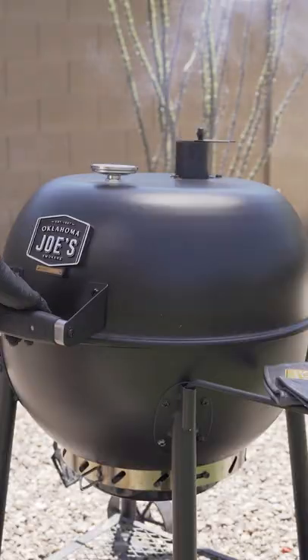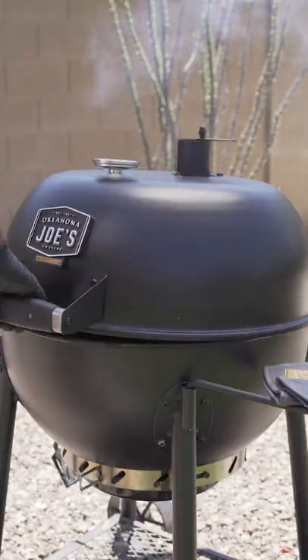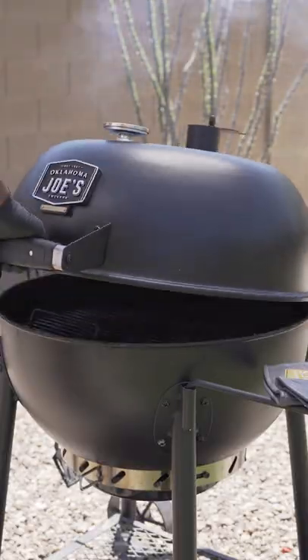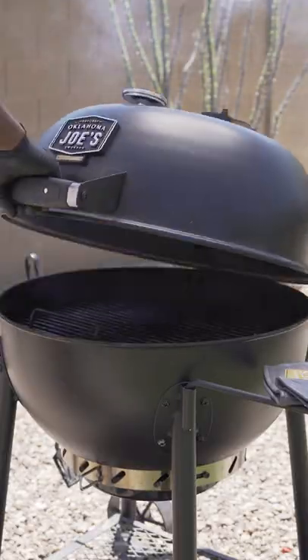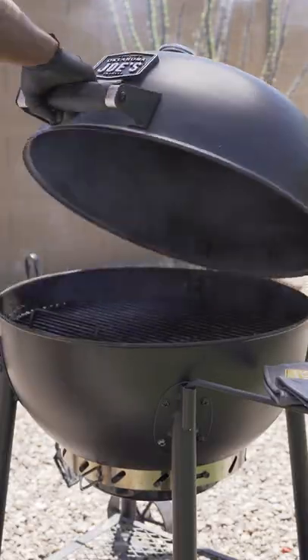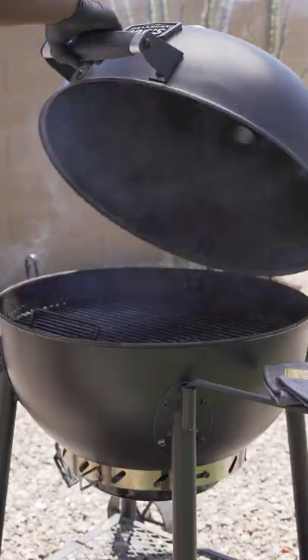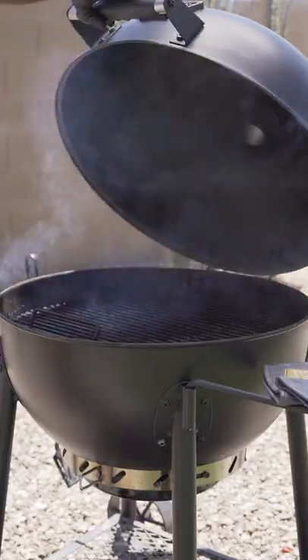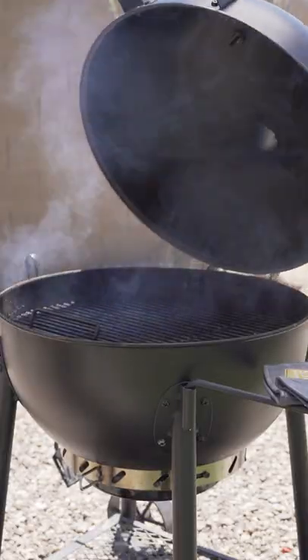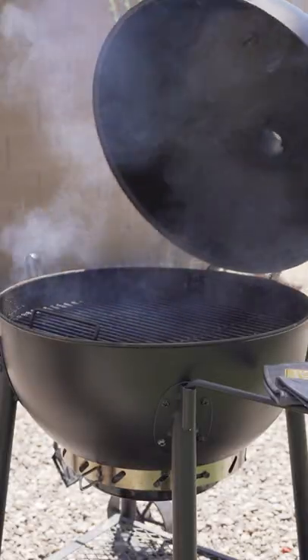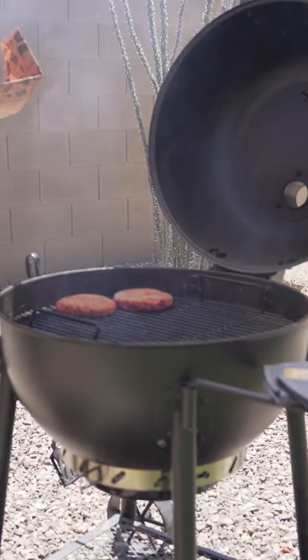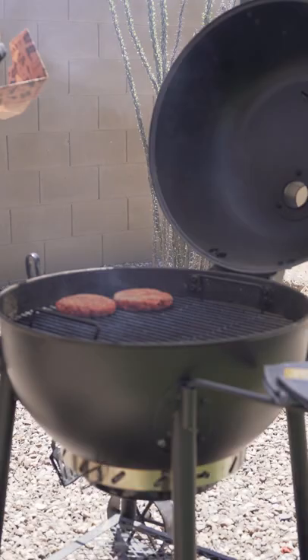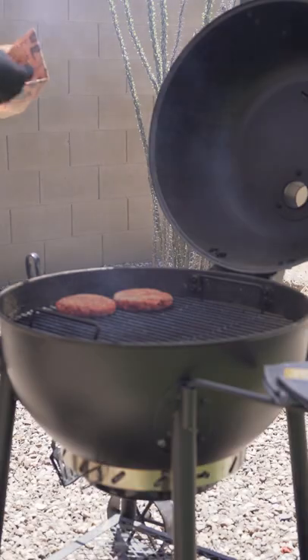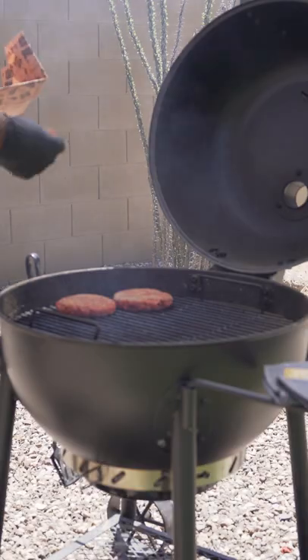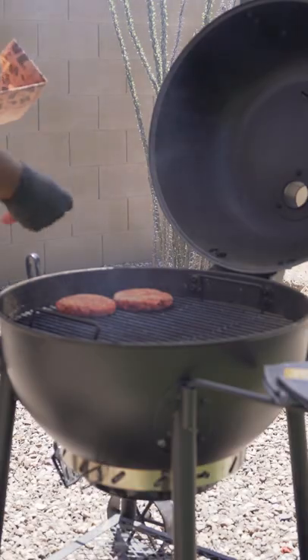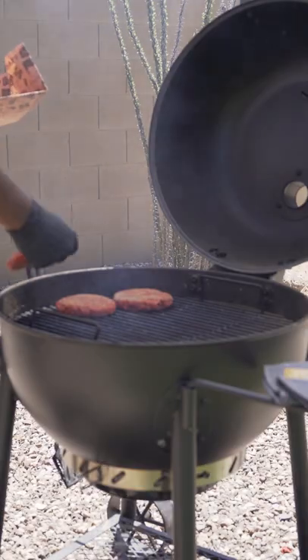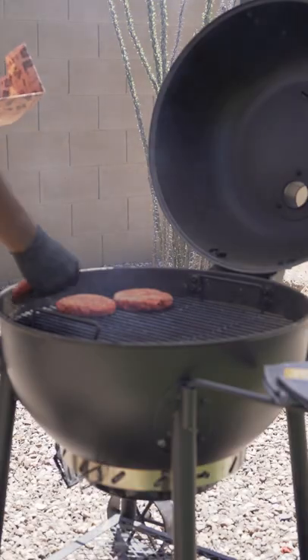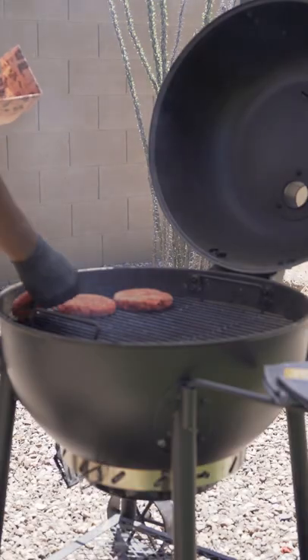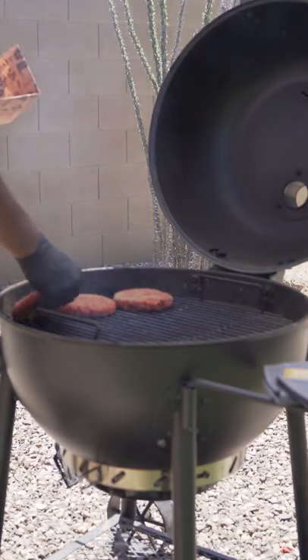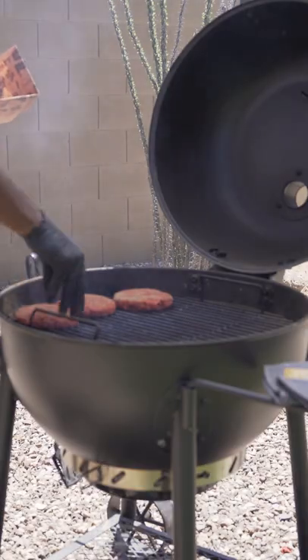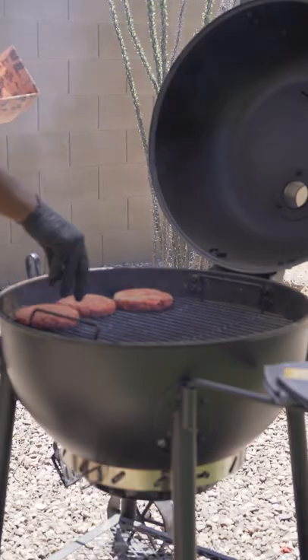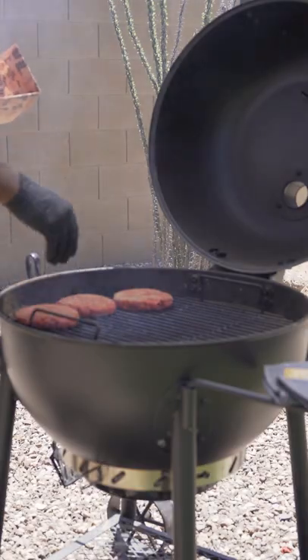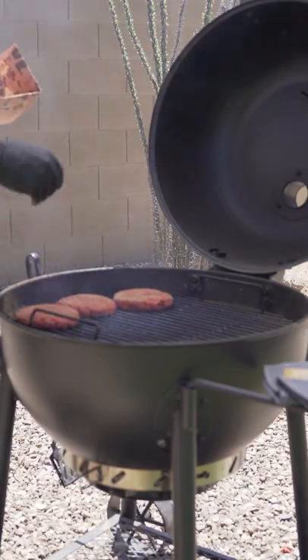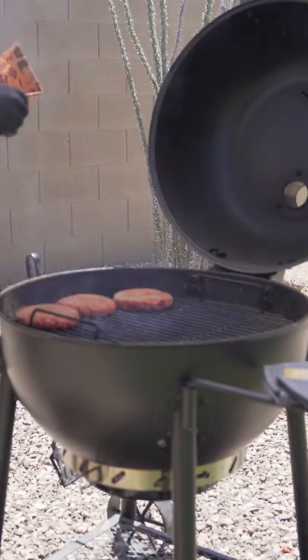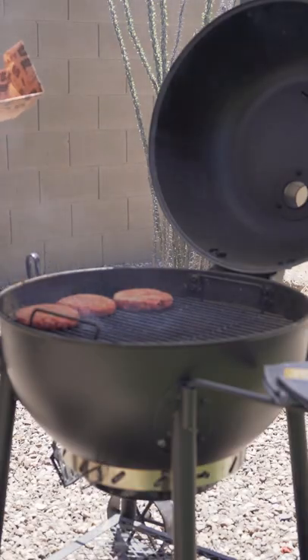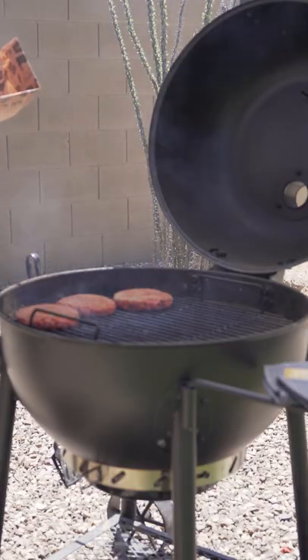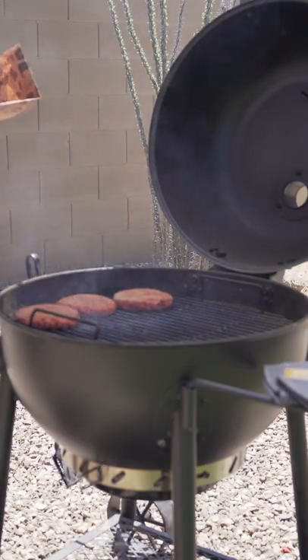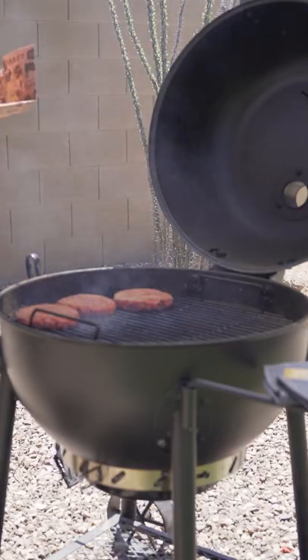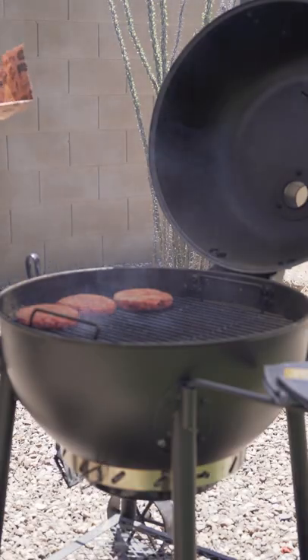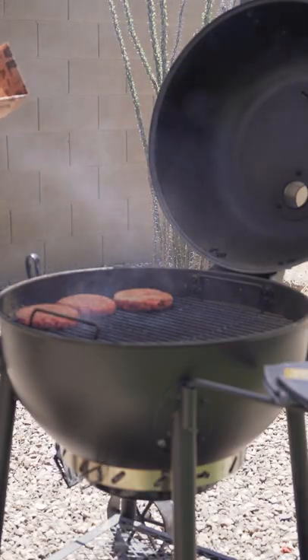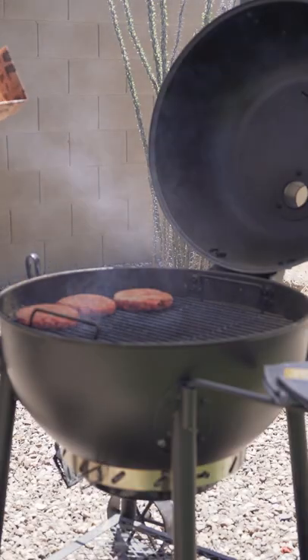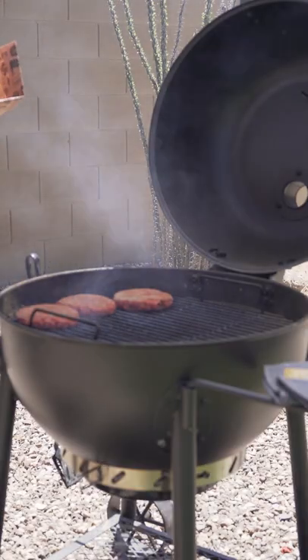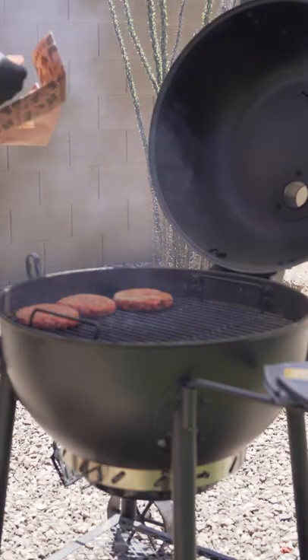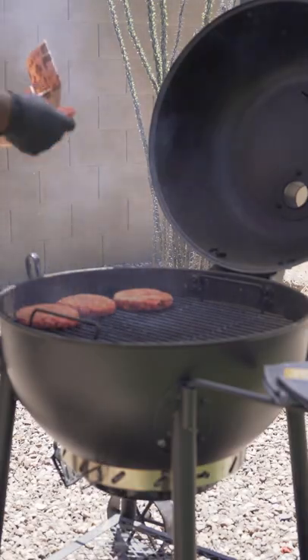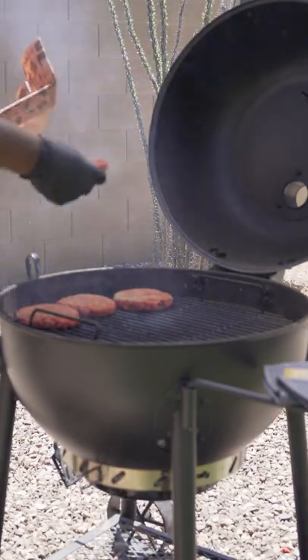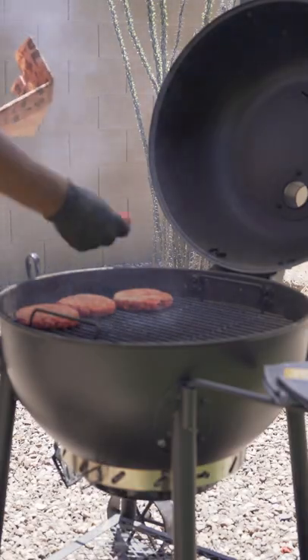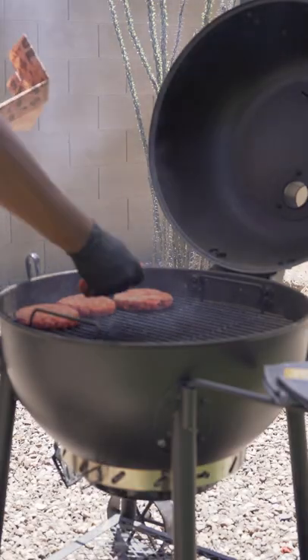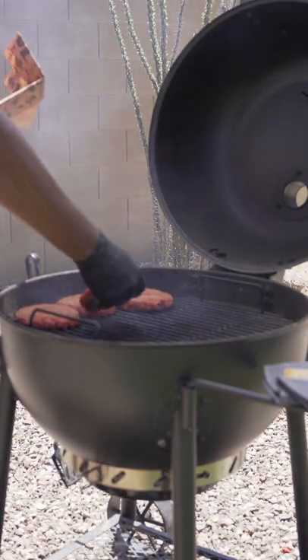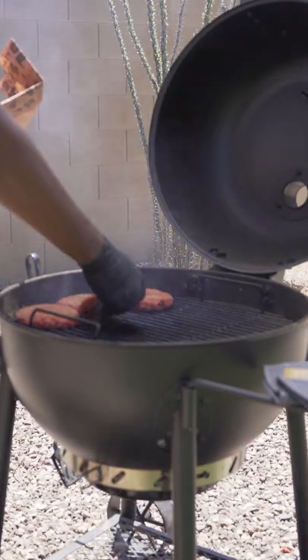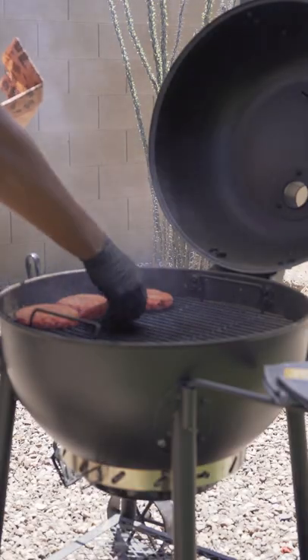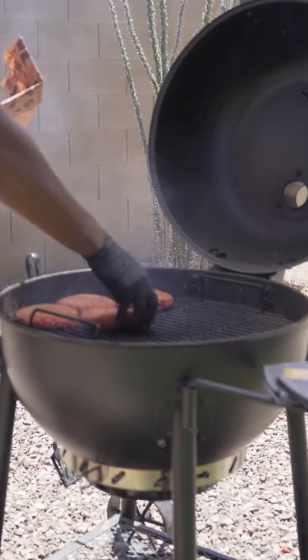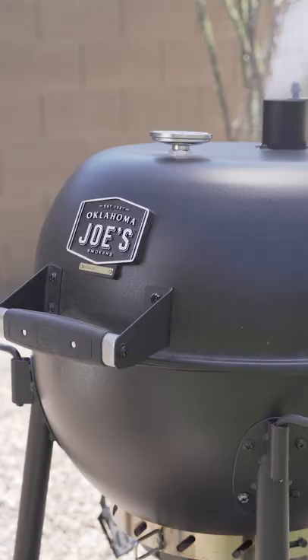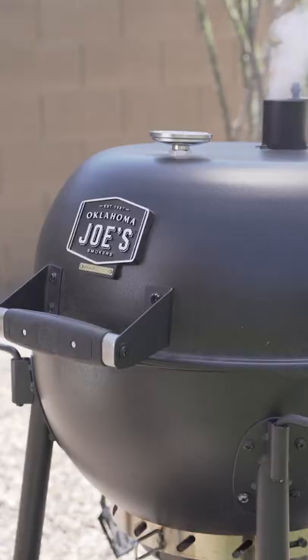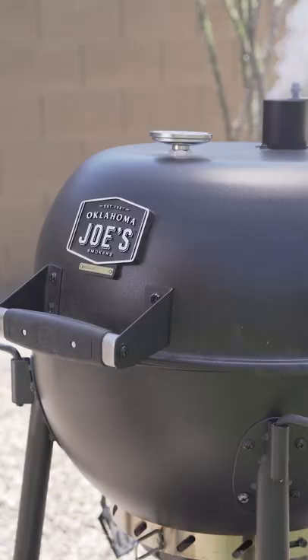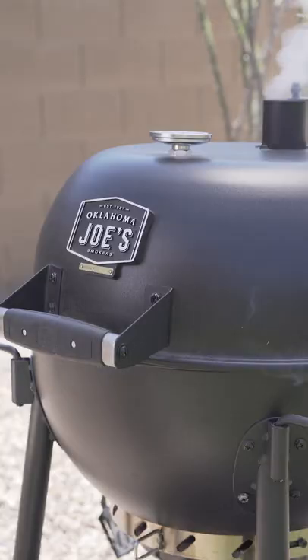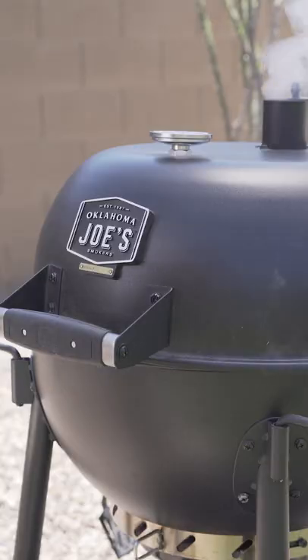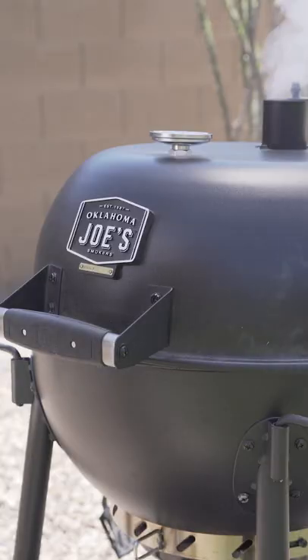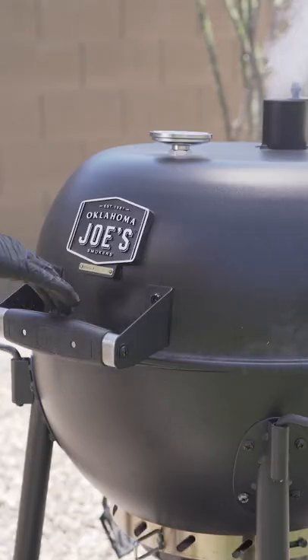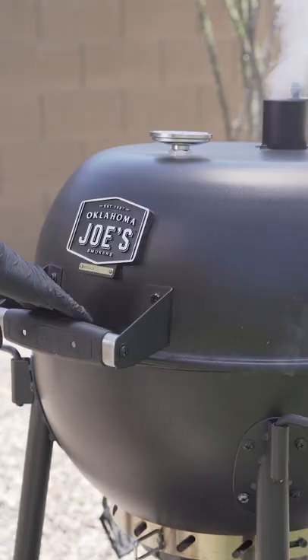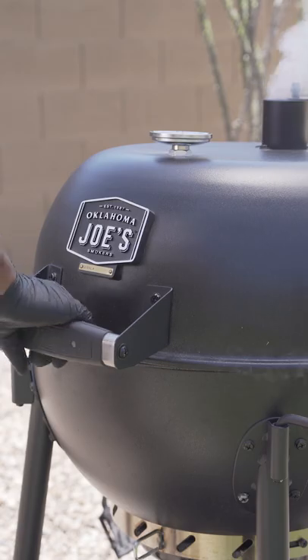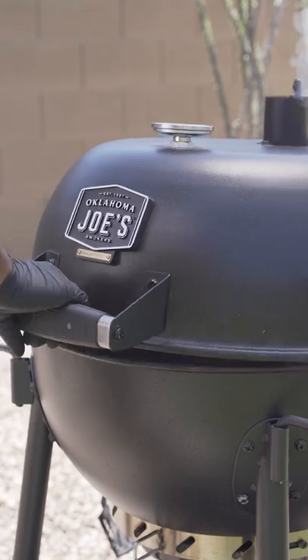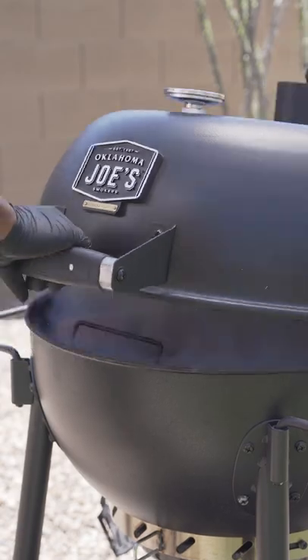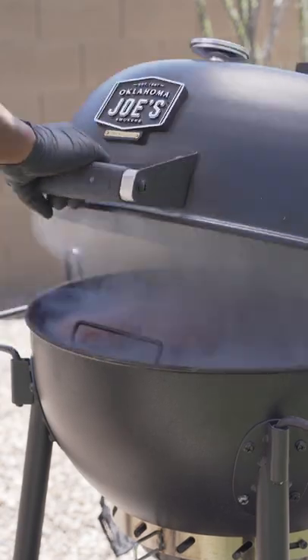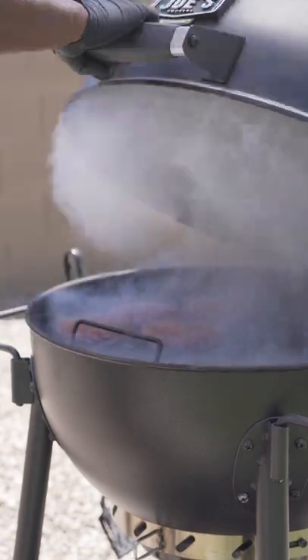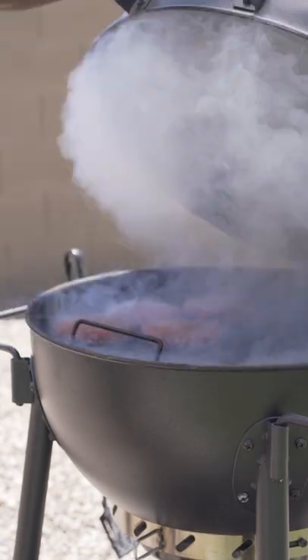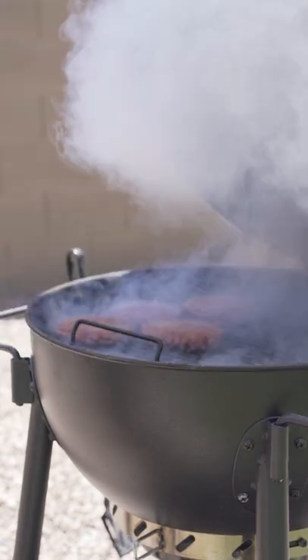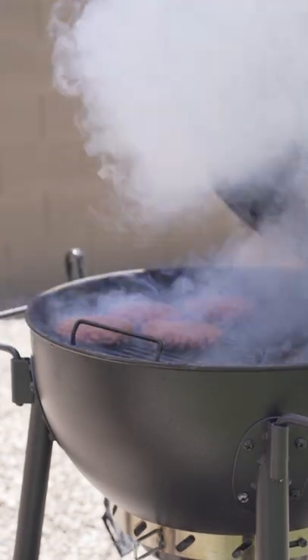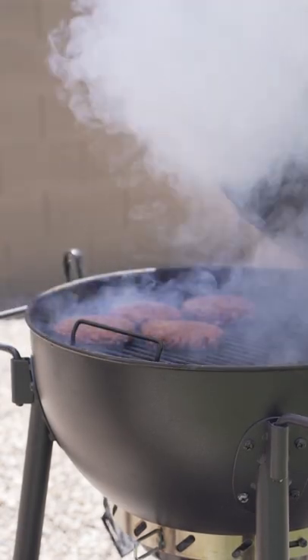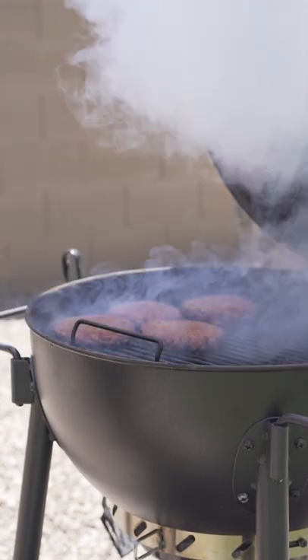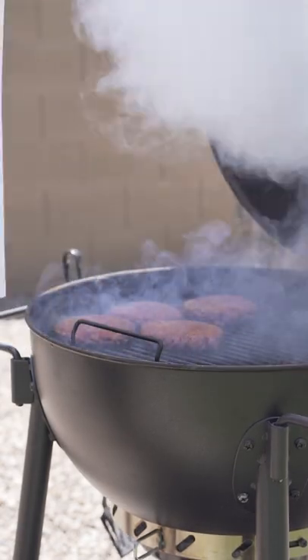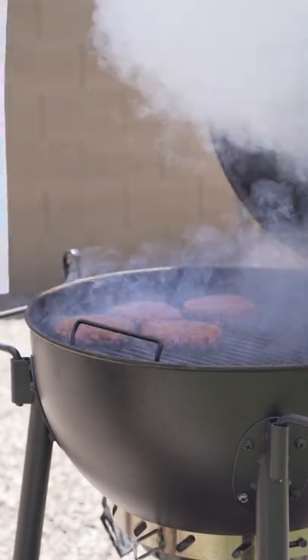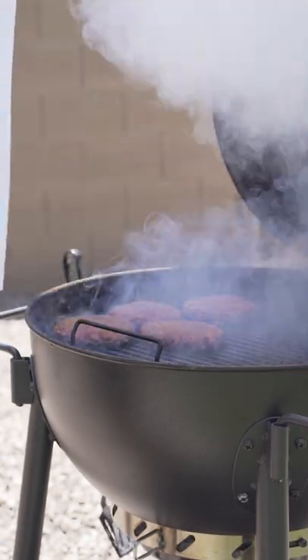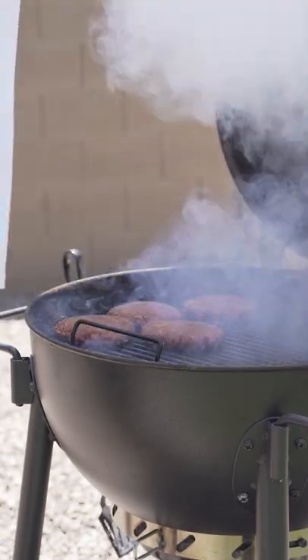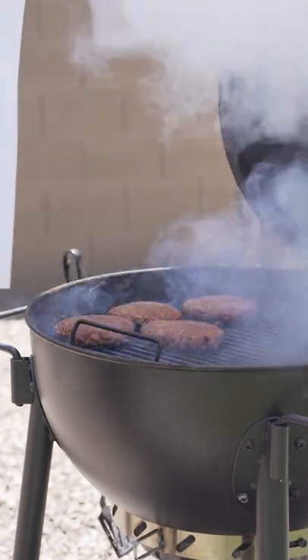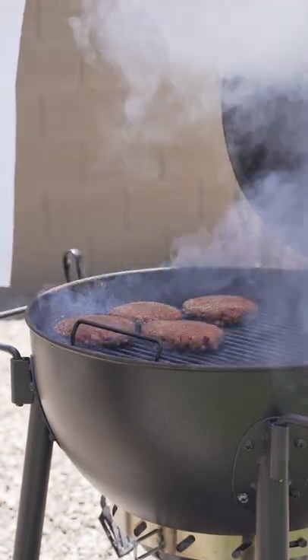Grill's nice and hot. Put our burger patties directly over the heat, and we're just giving these a couple minutes per side.